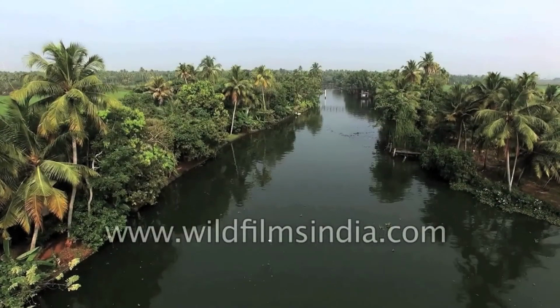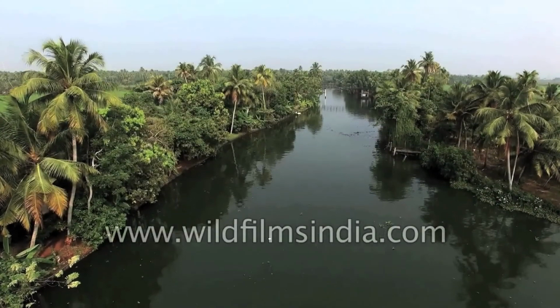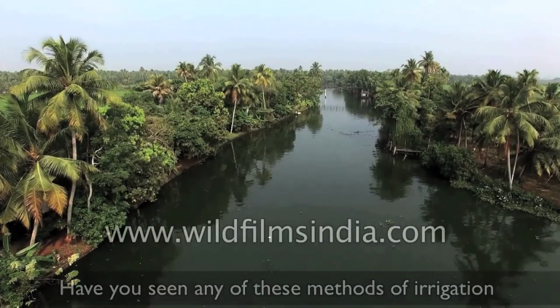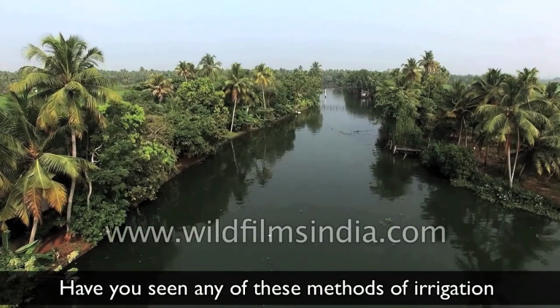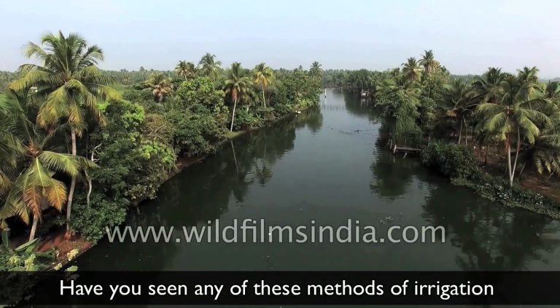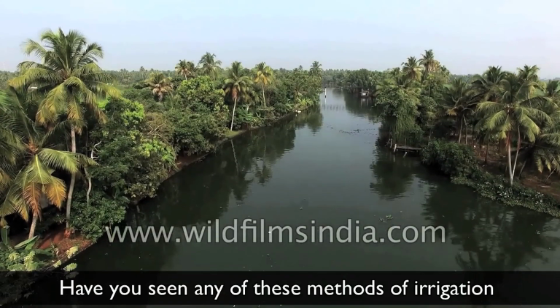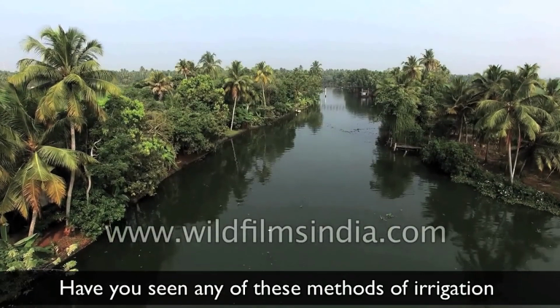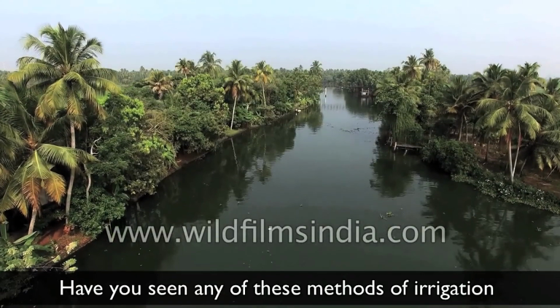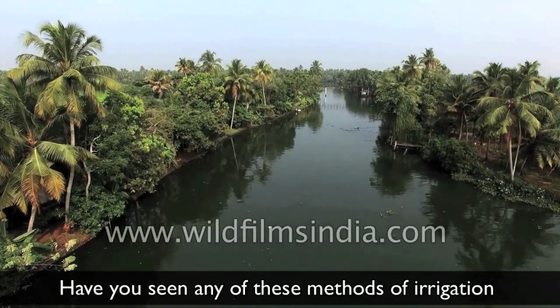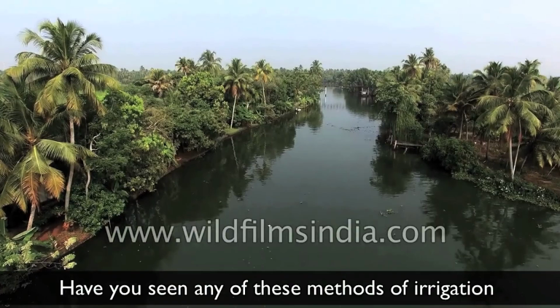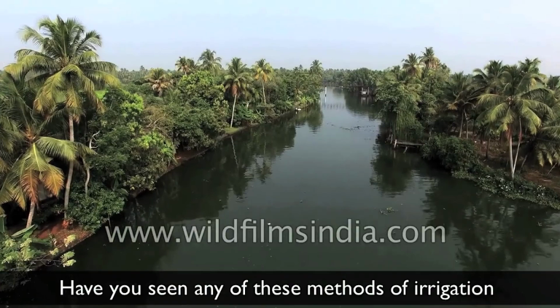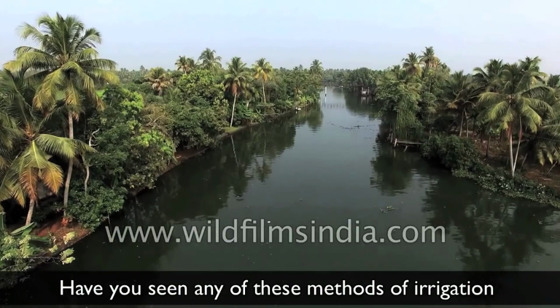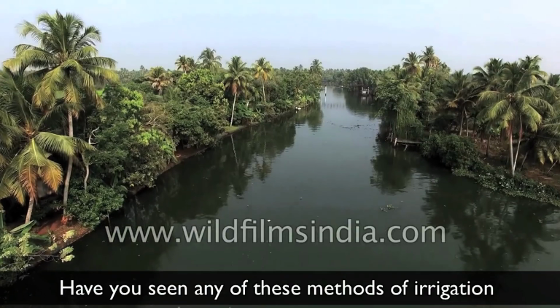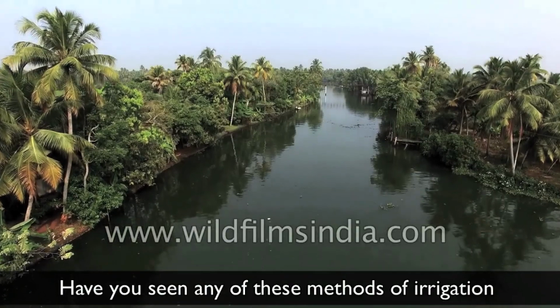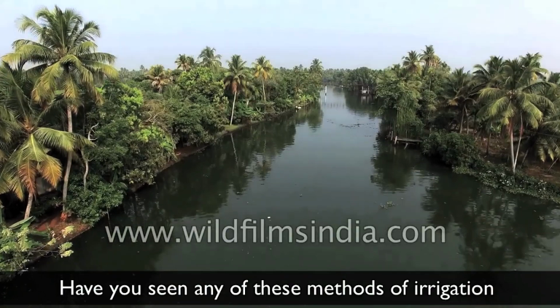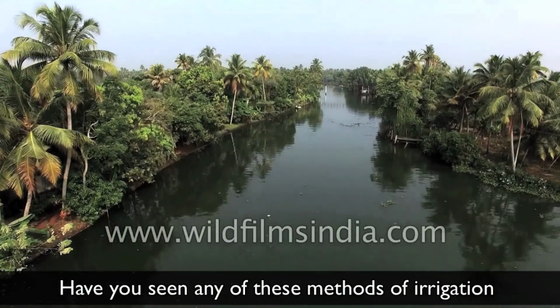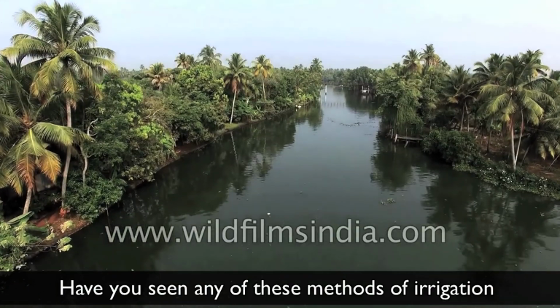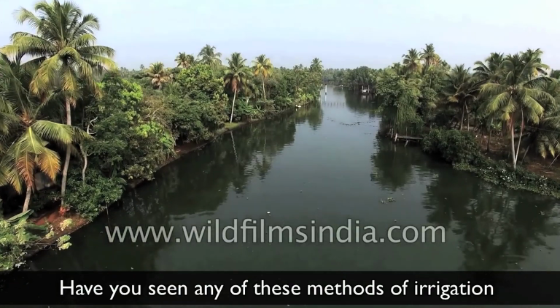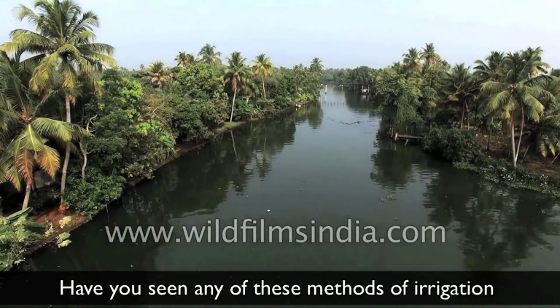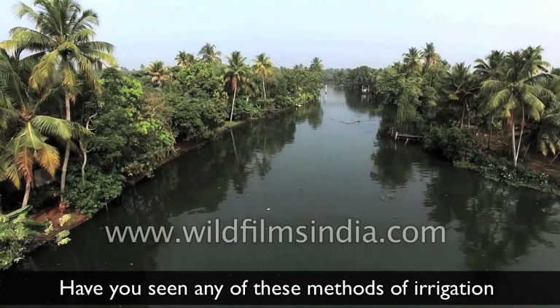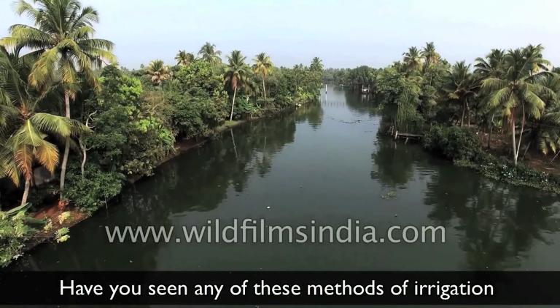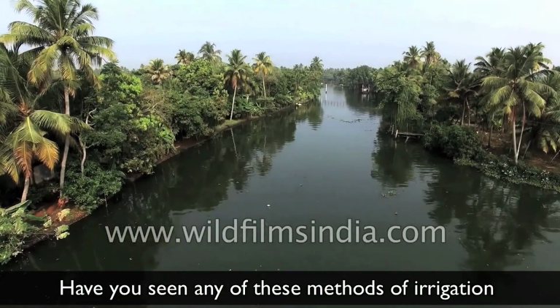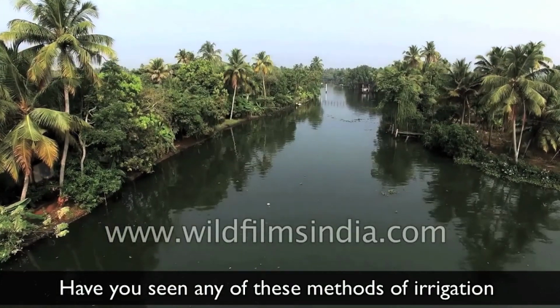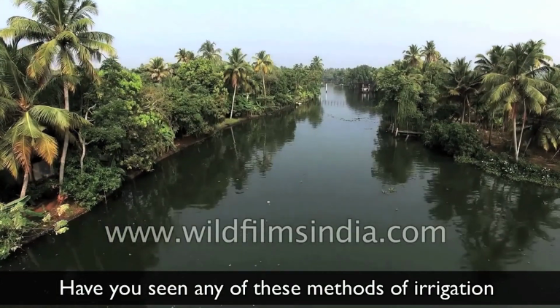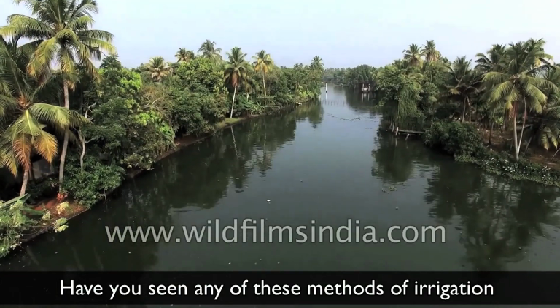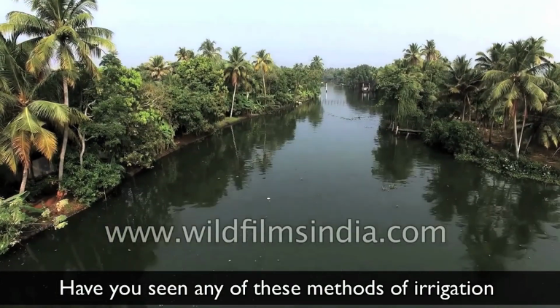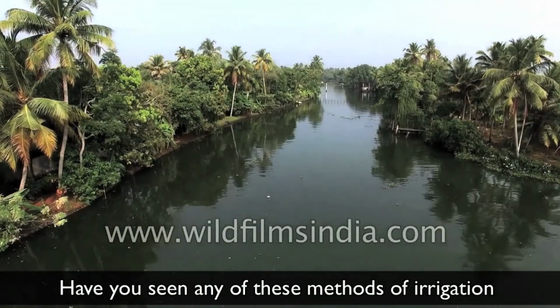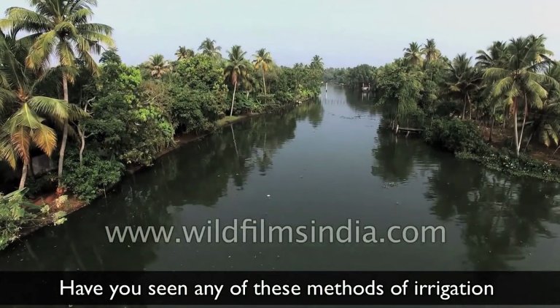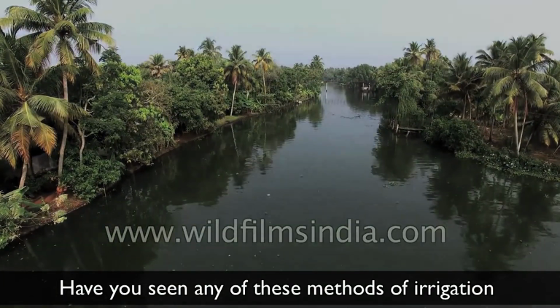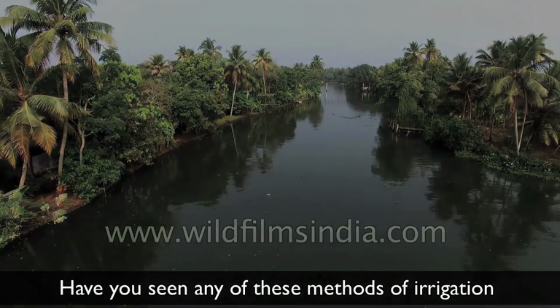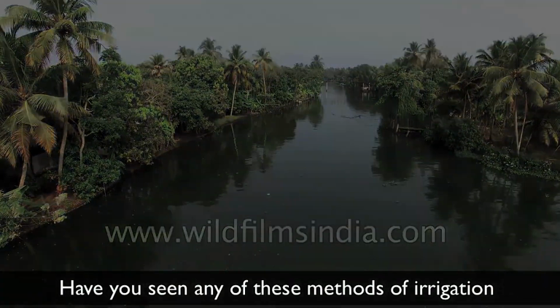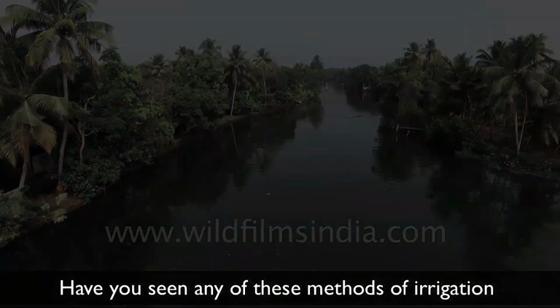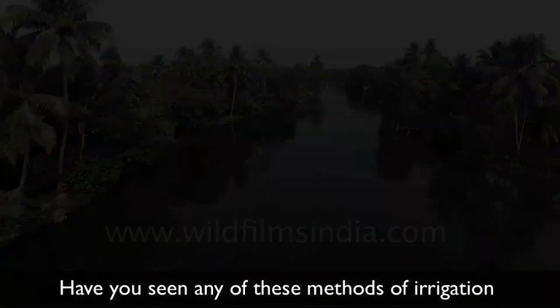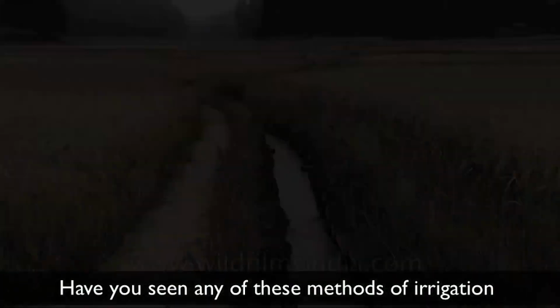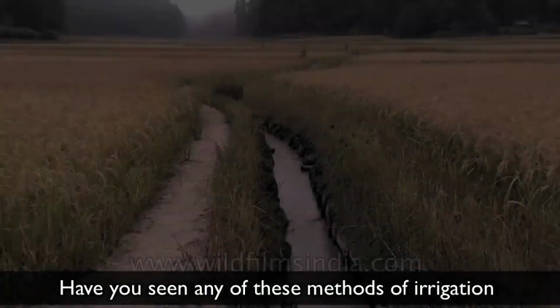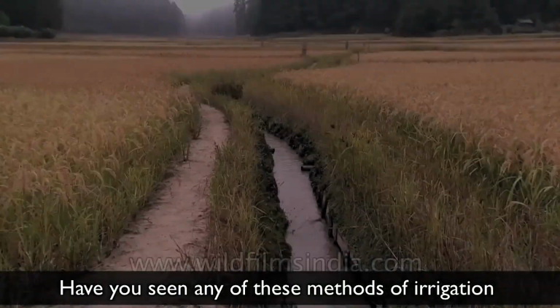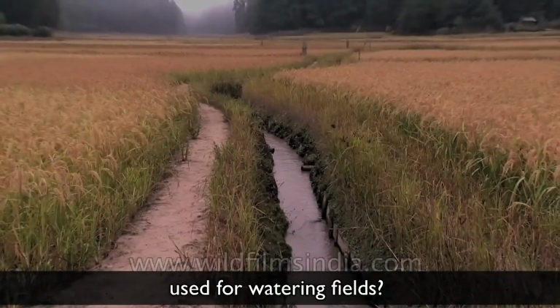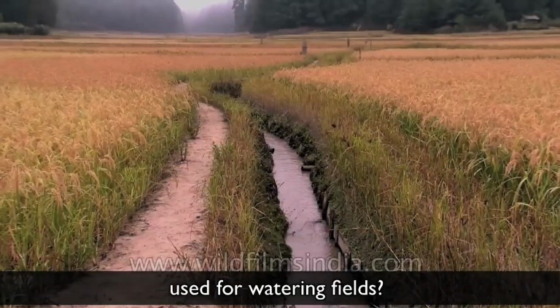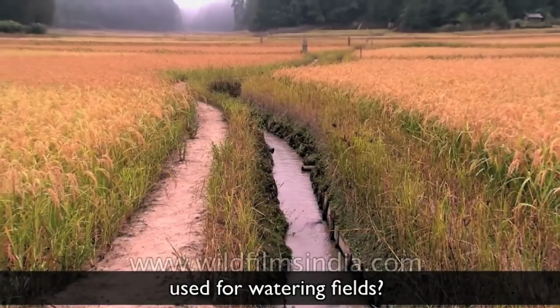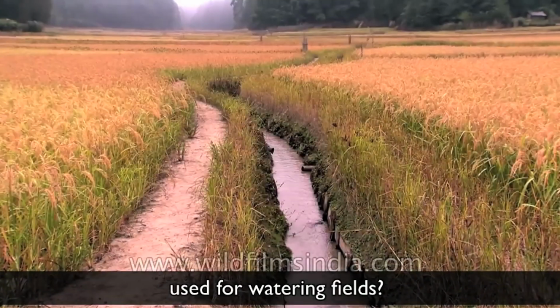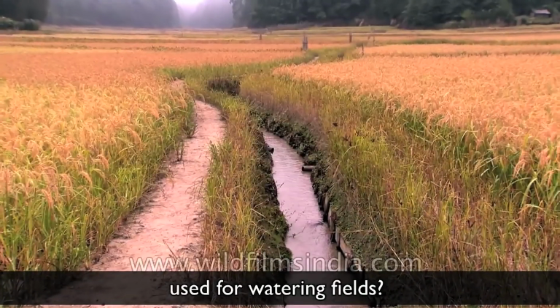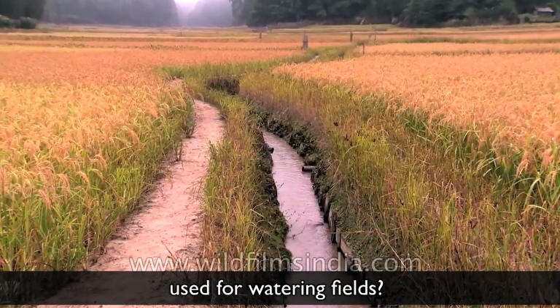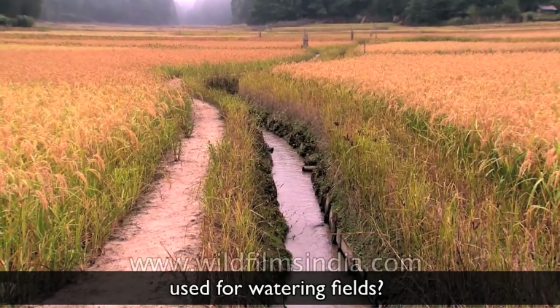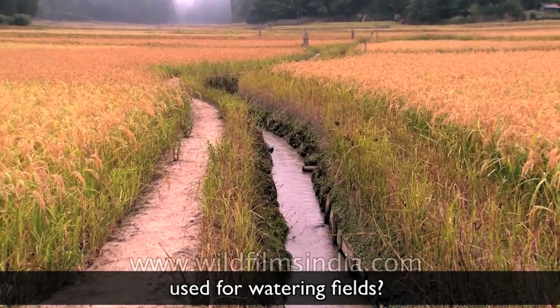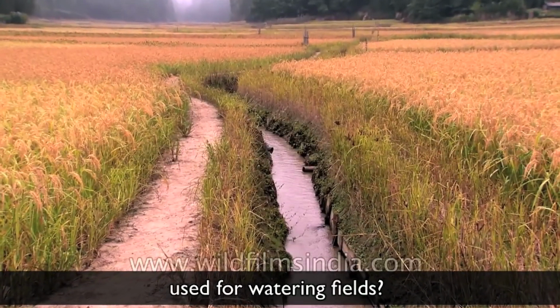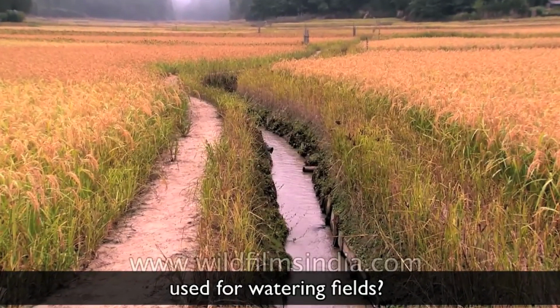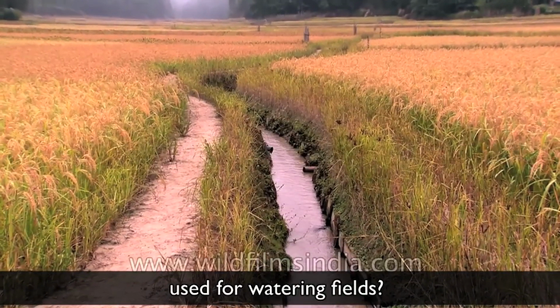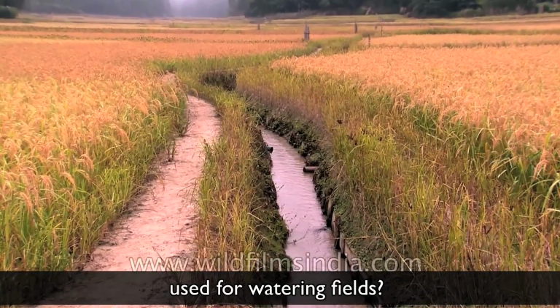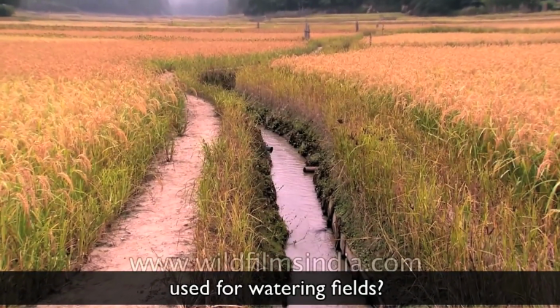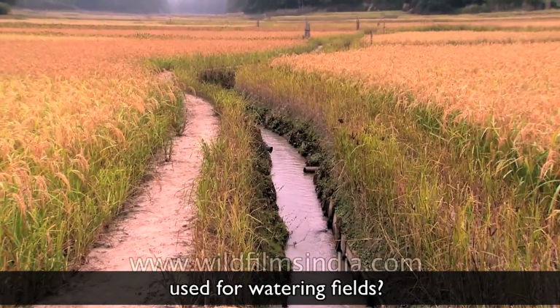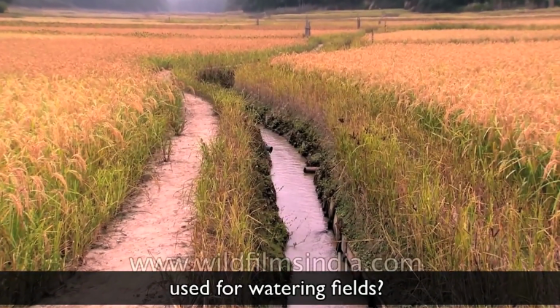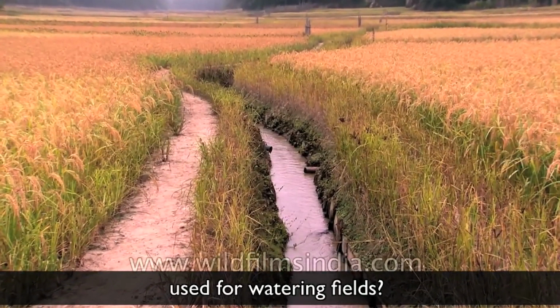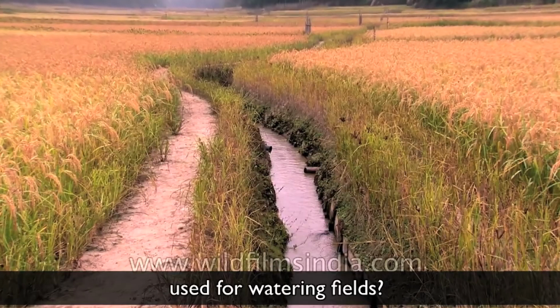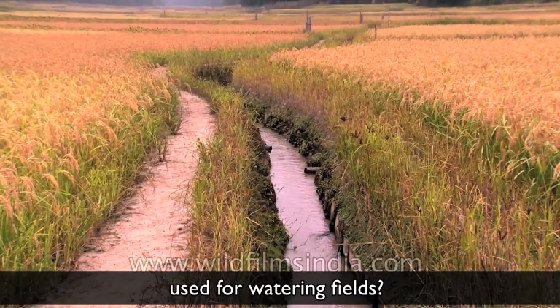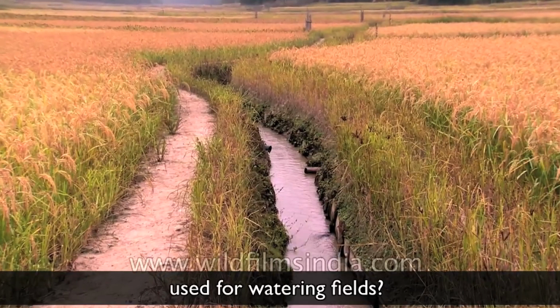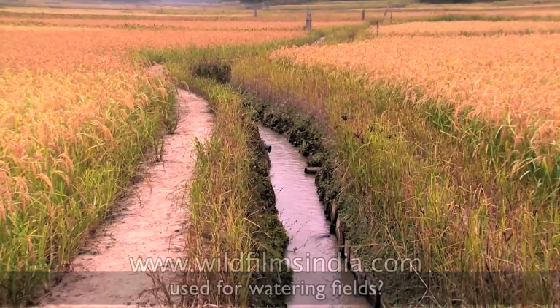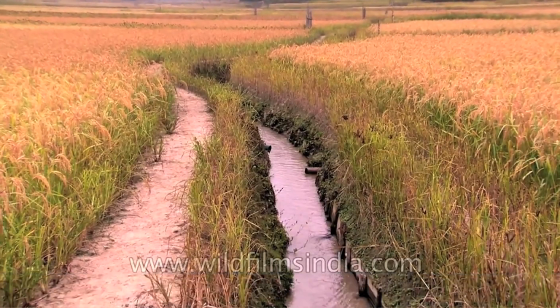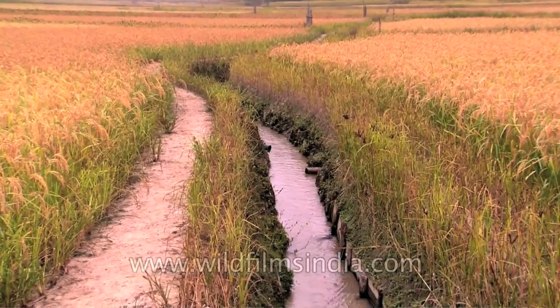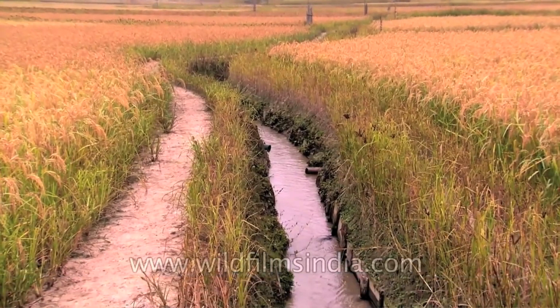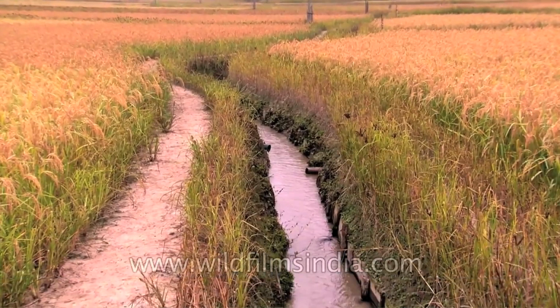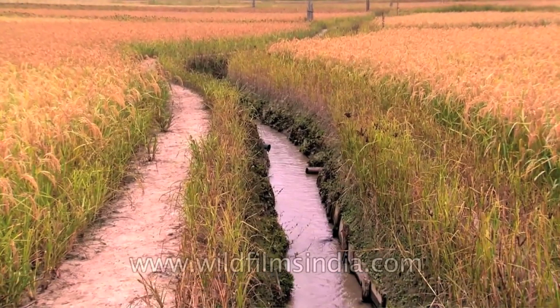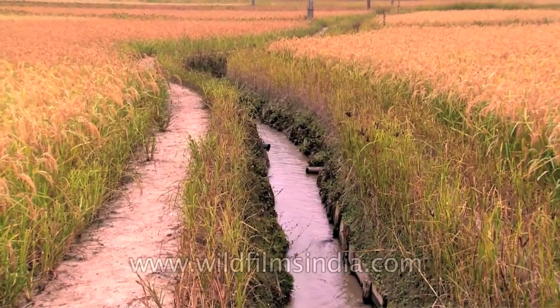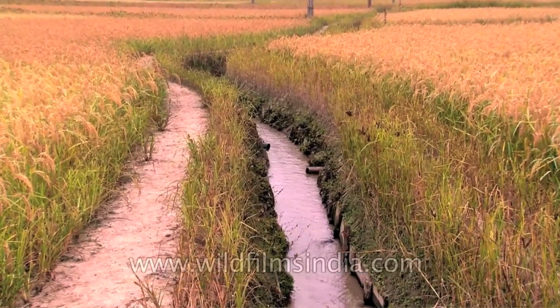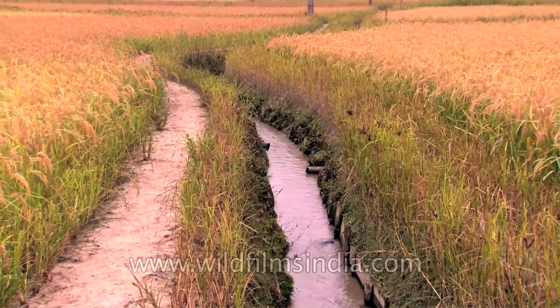Have you seen any of these methods of irrigation used for watering fields? Thanks for listening.